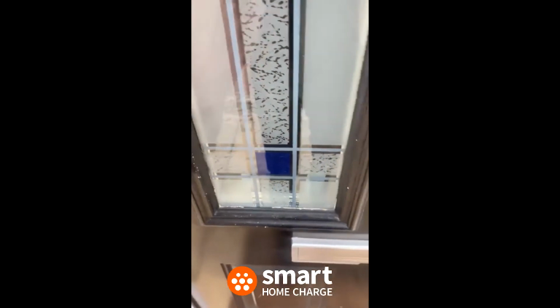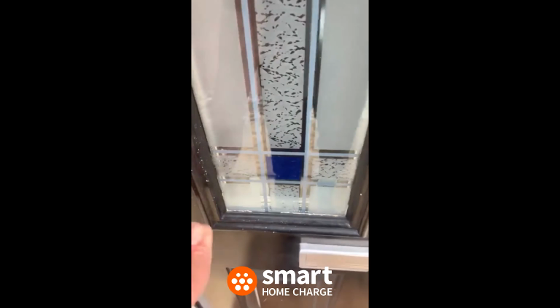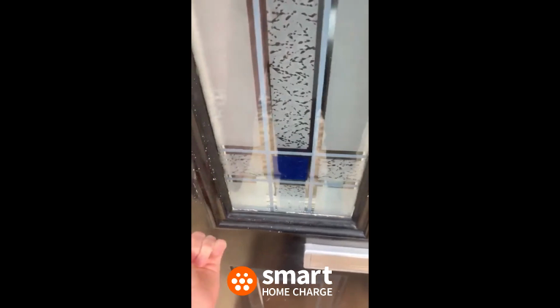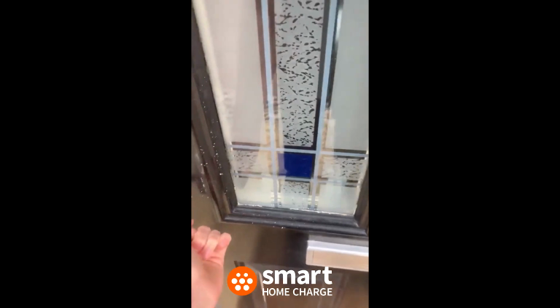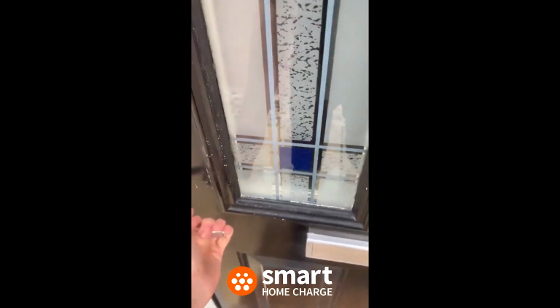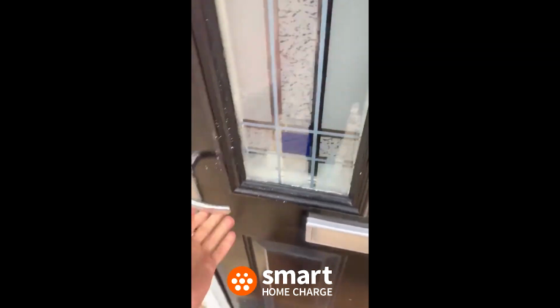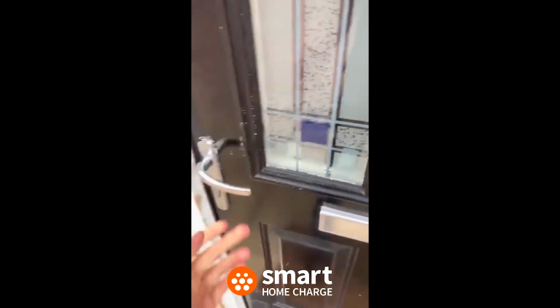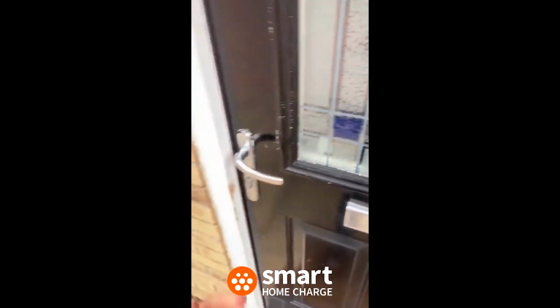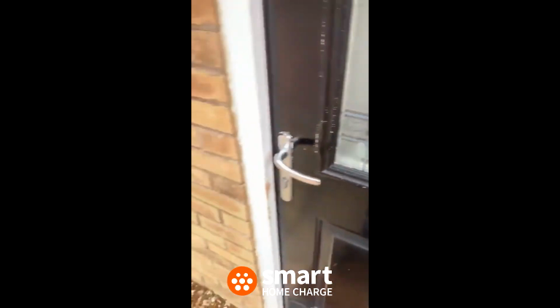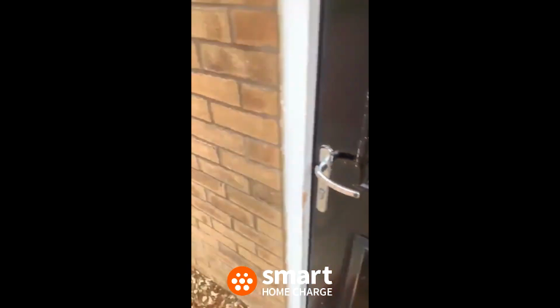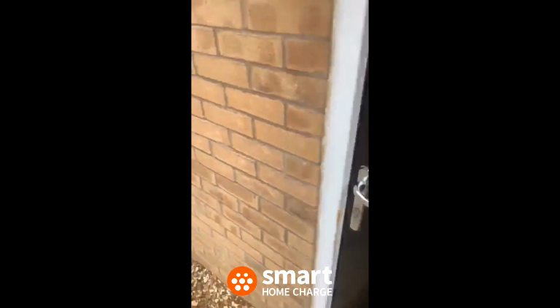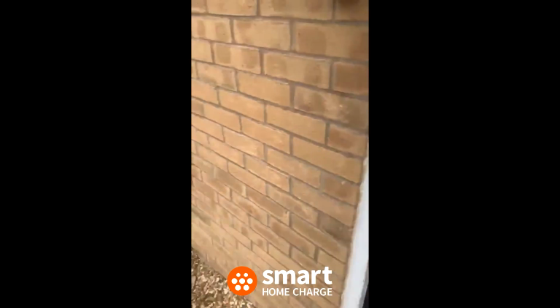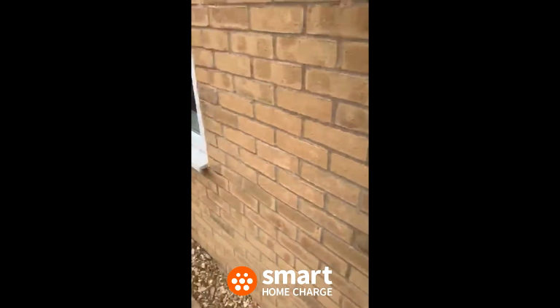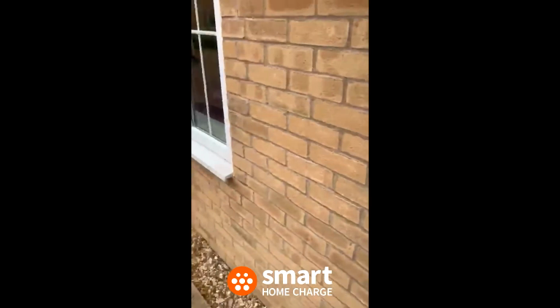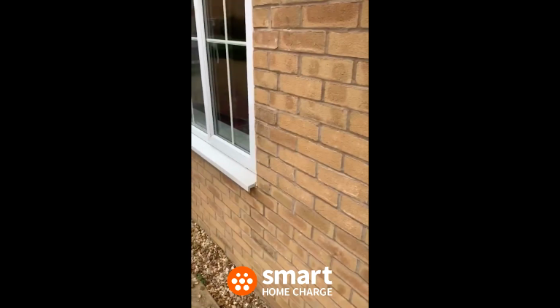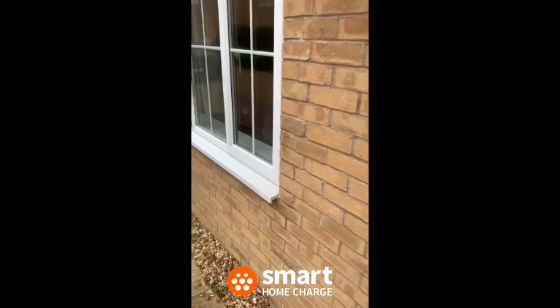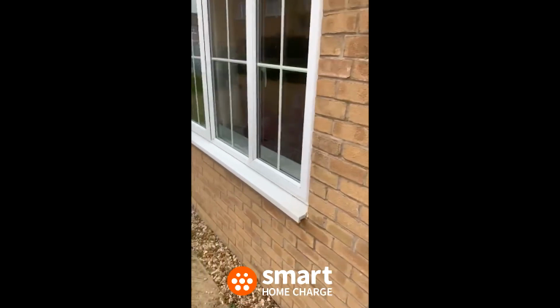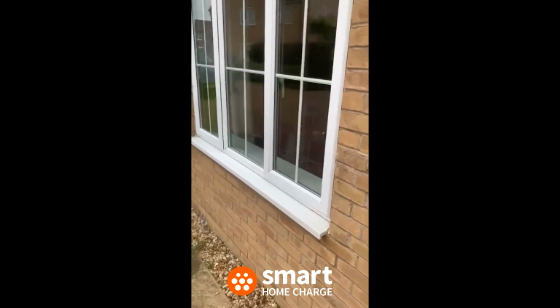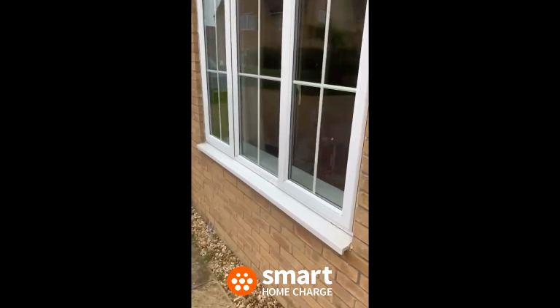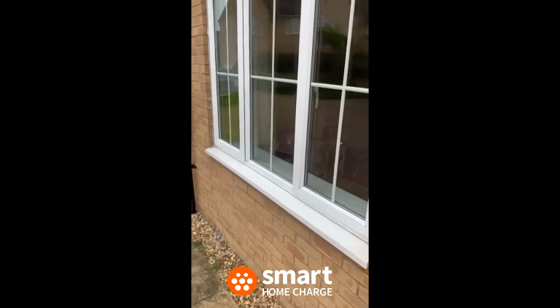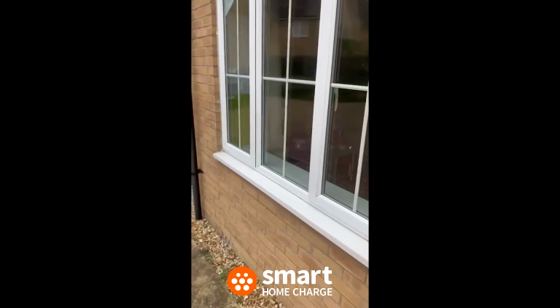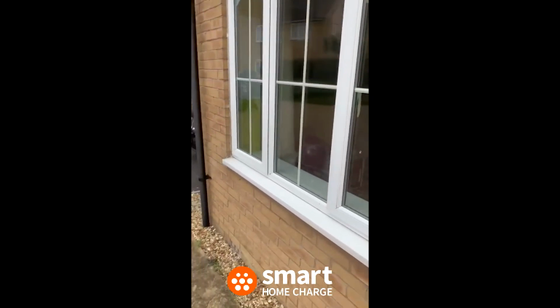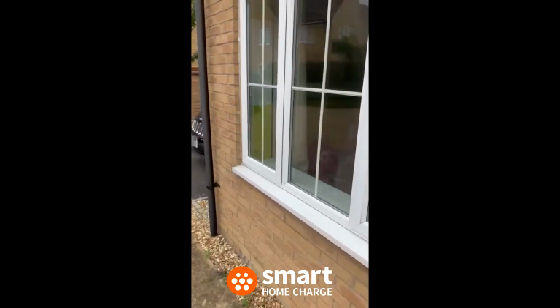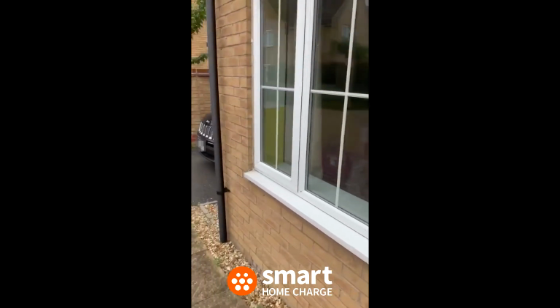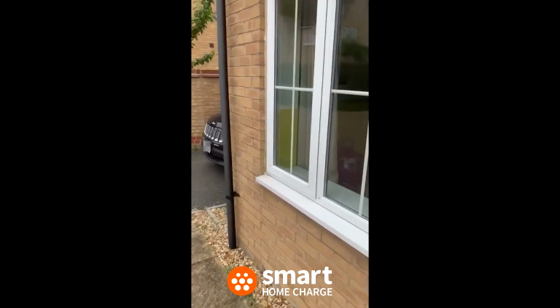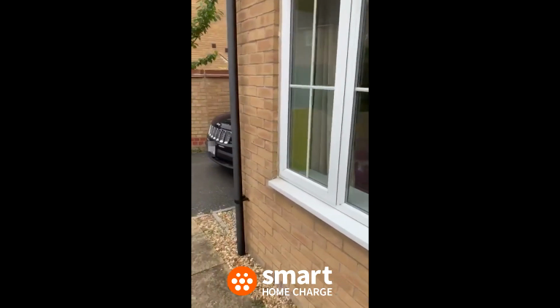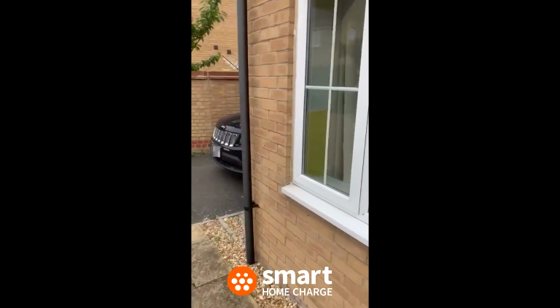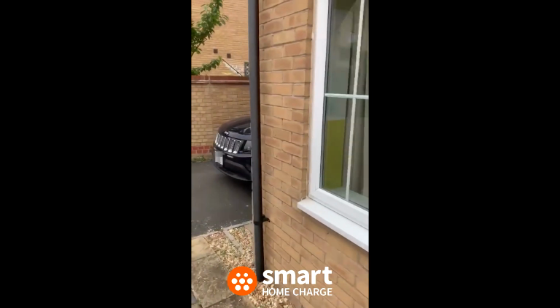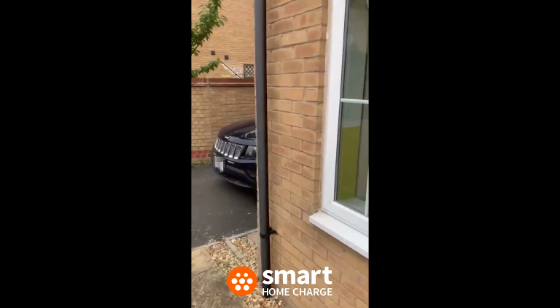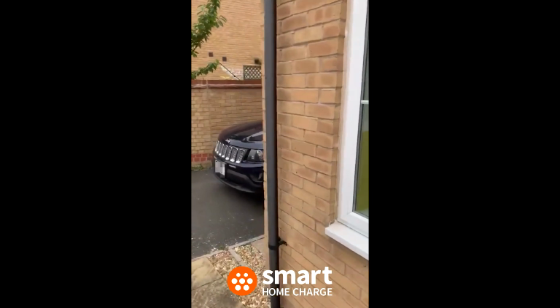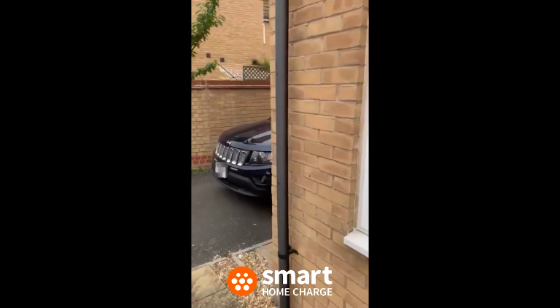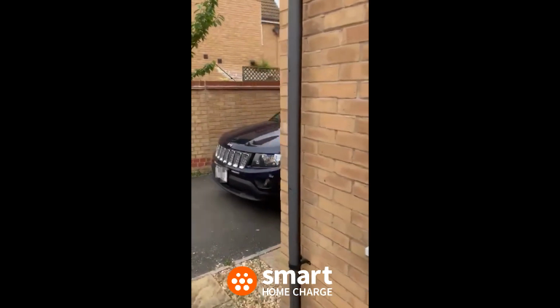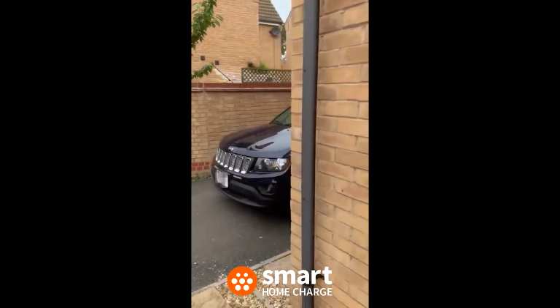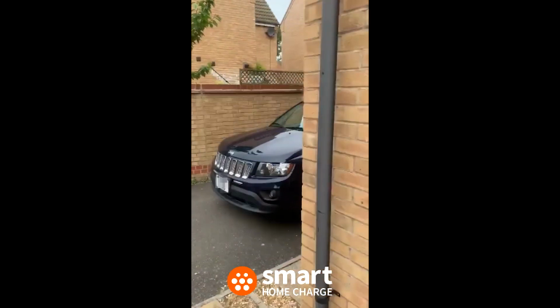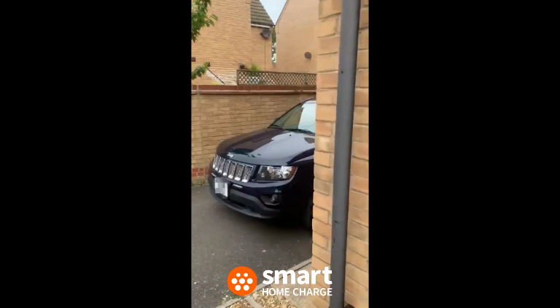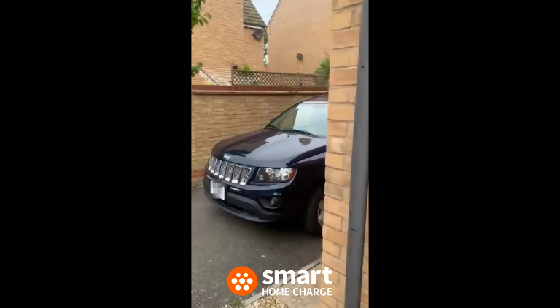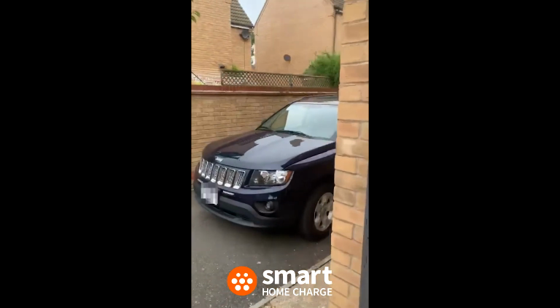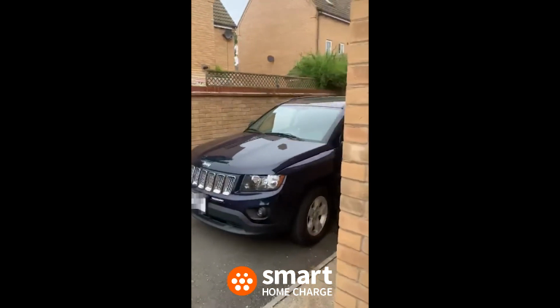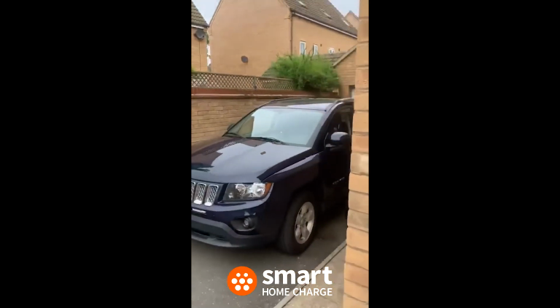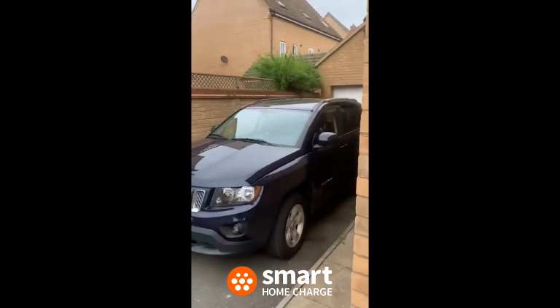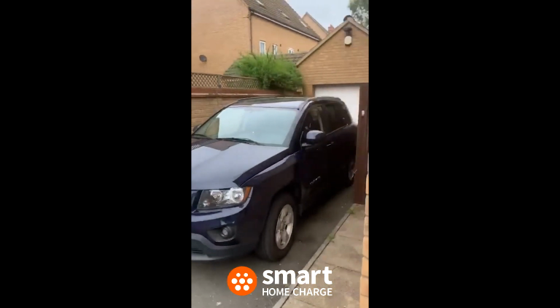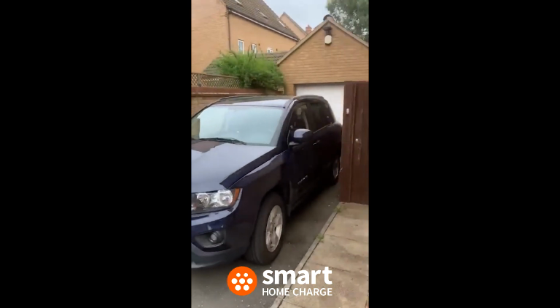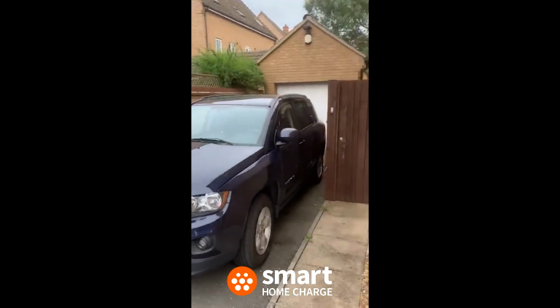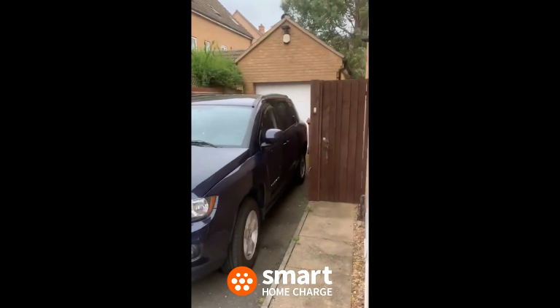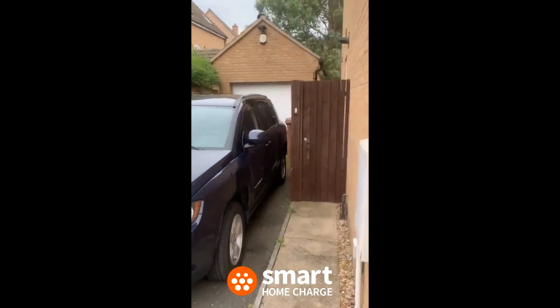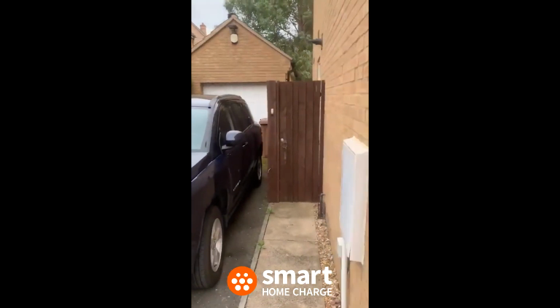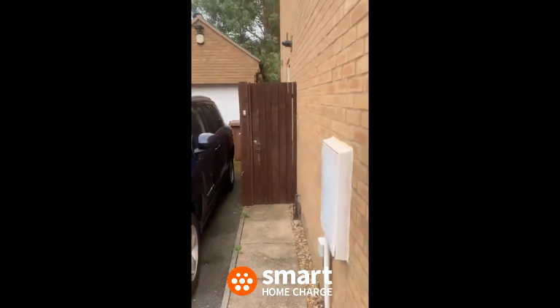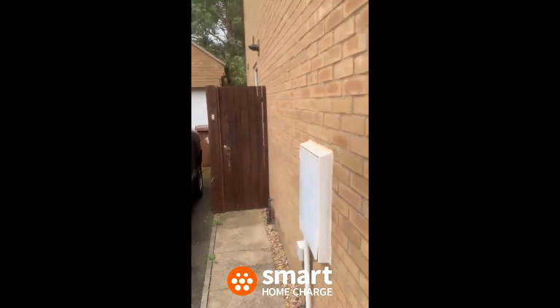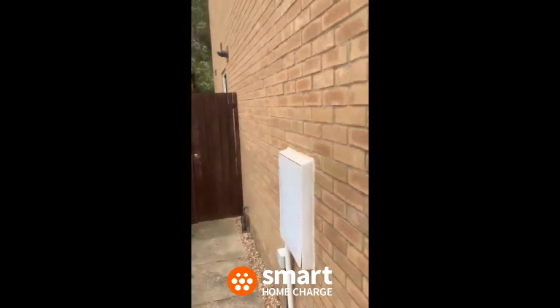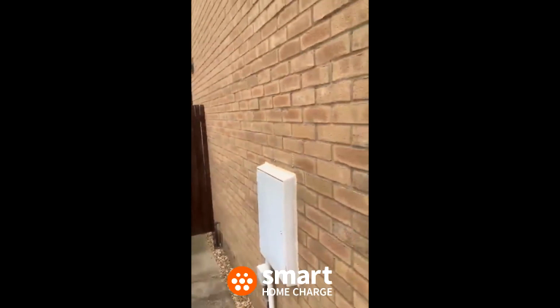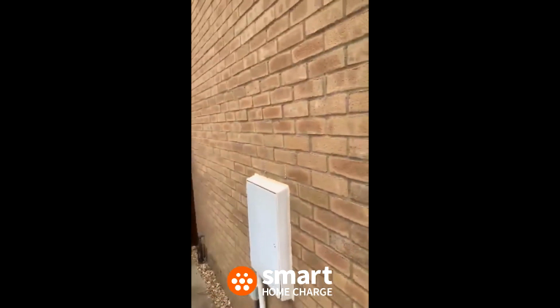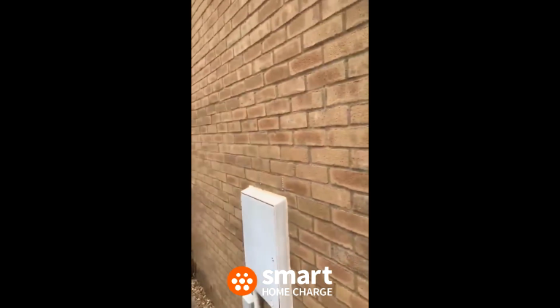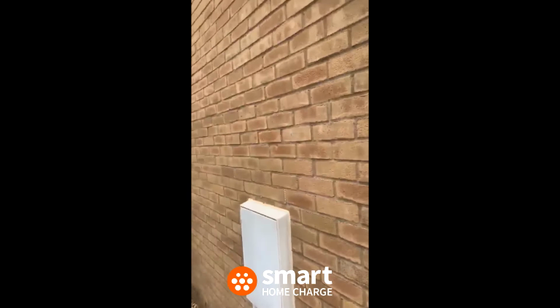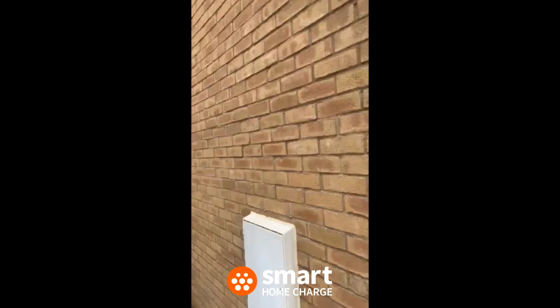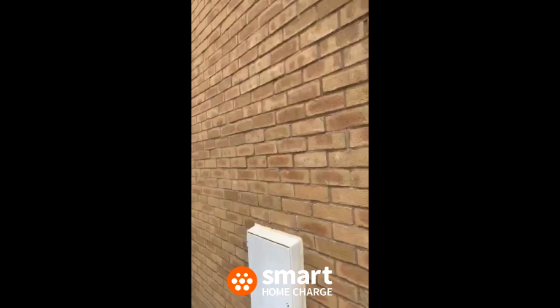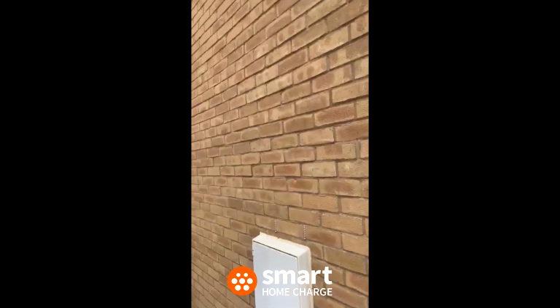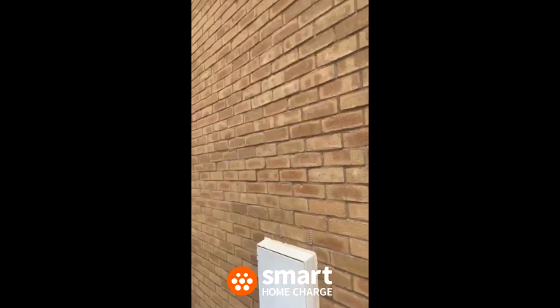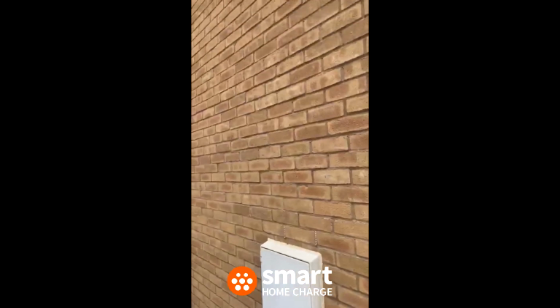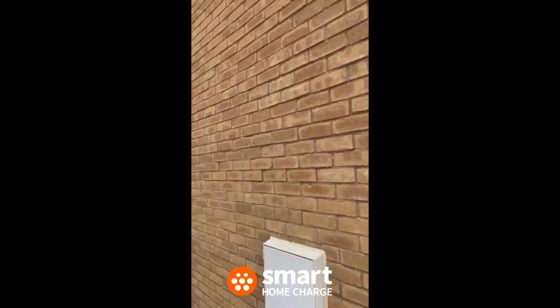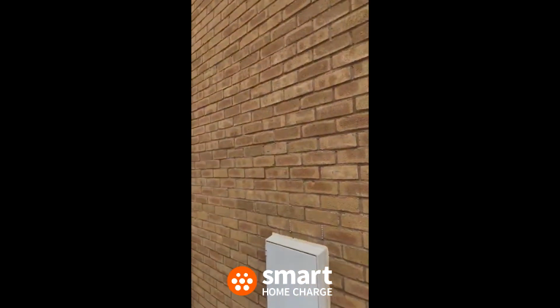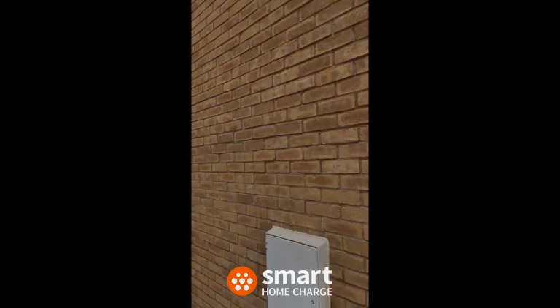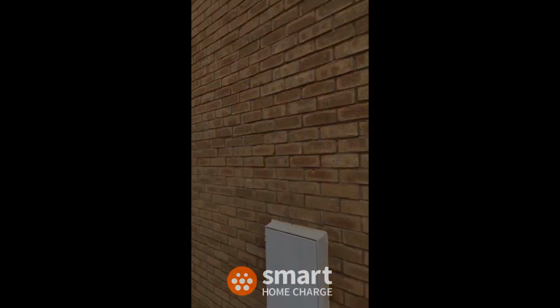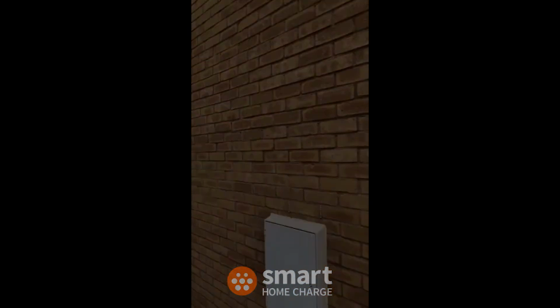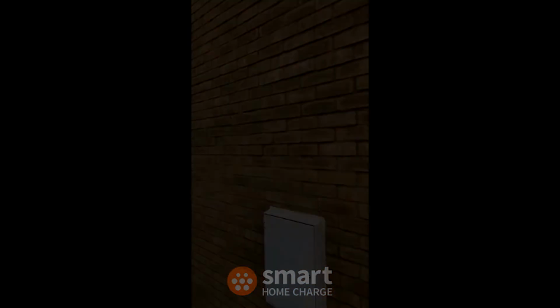The house was built in 2007 as well, so yeah, that's just the other side of that wall there.